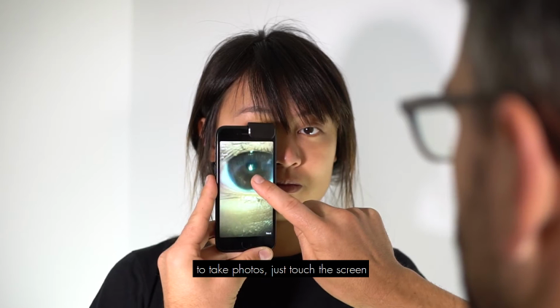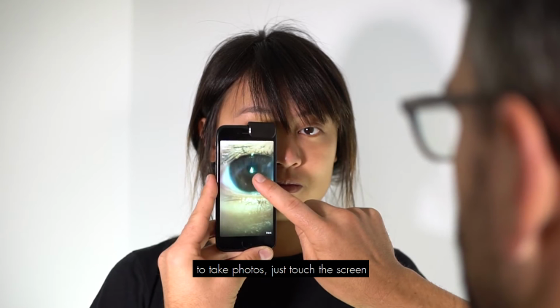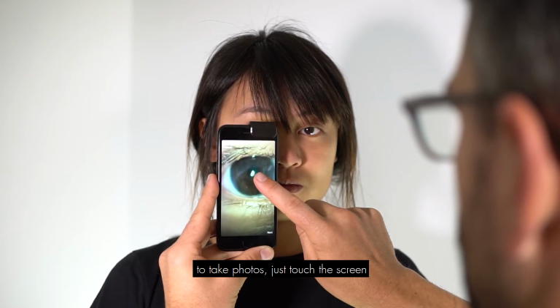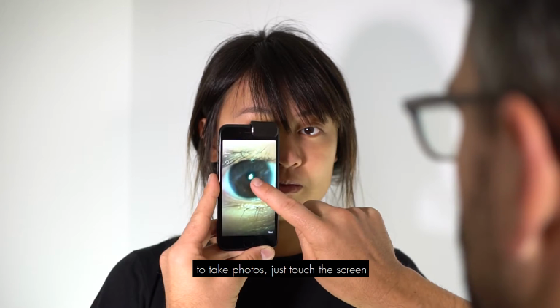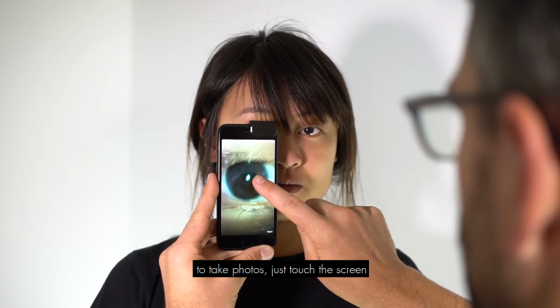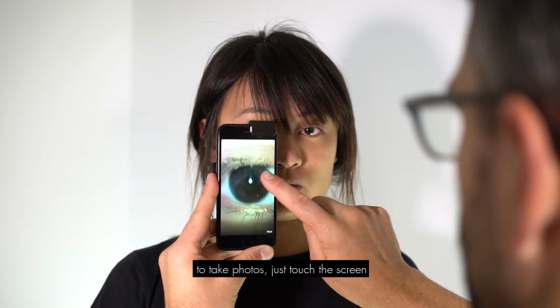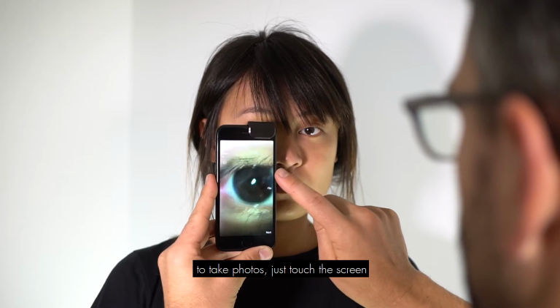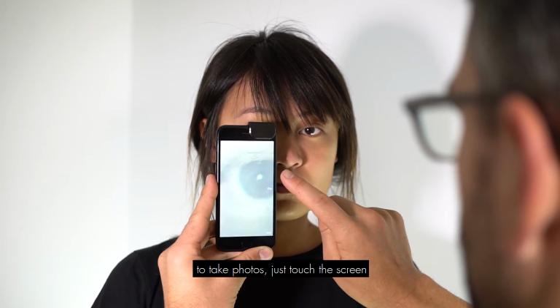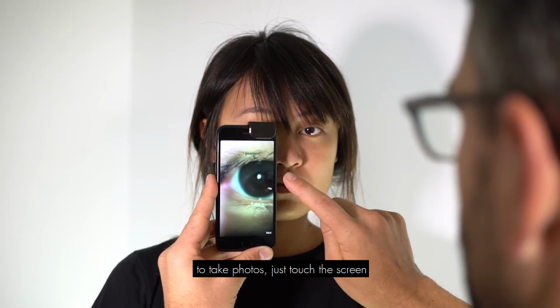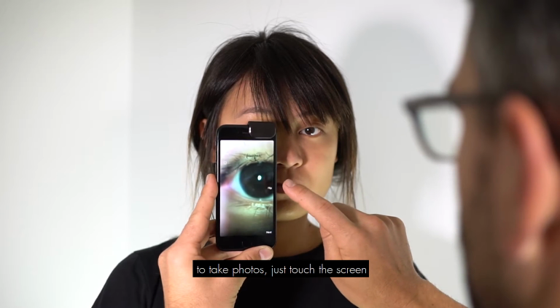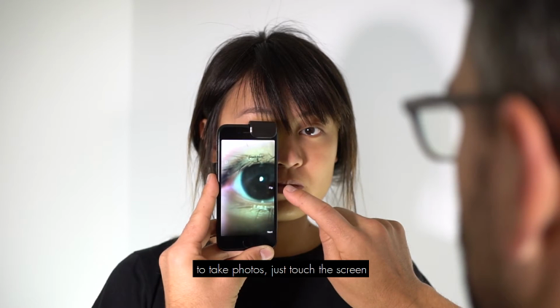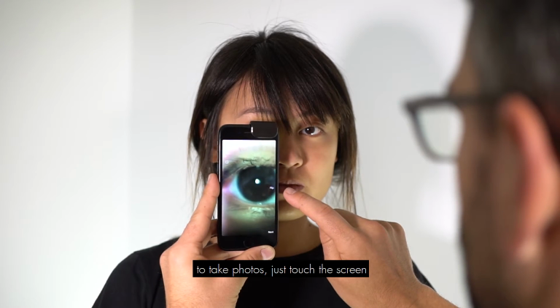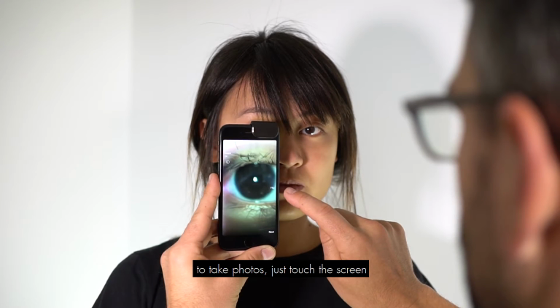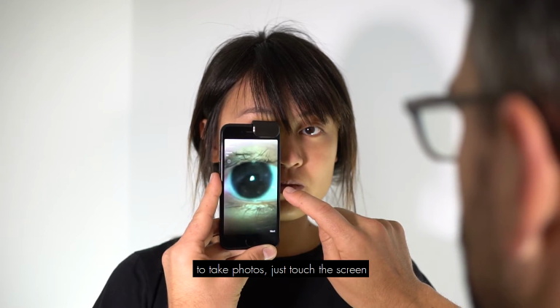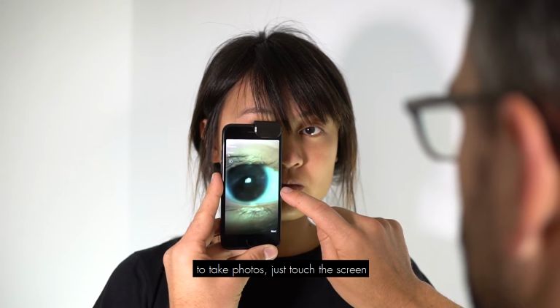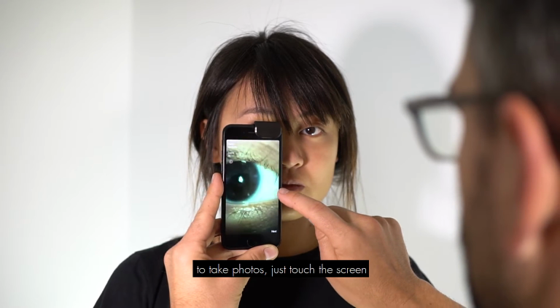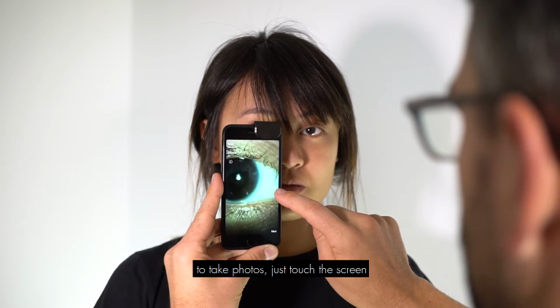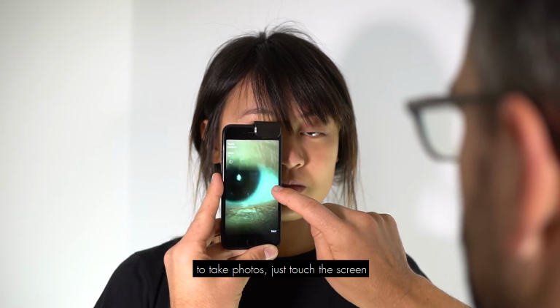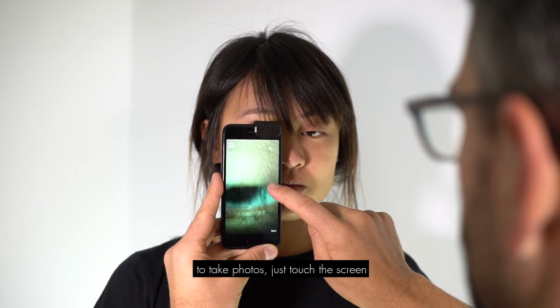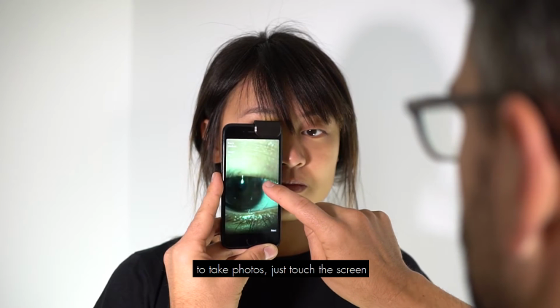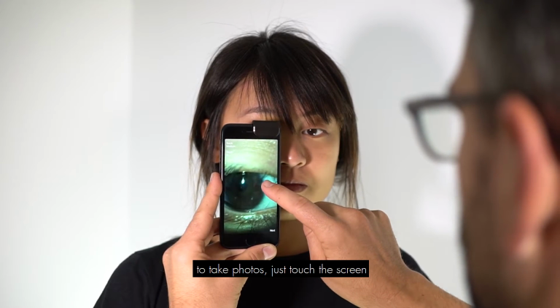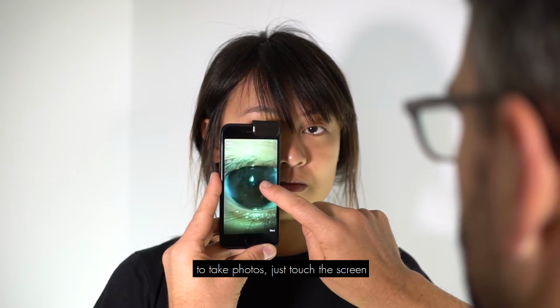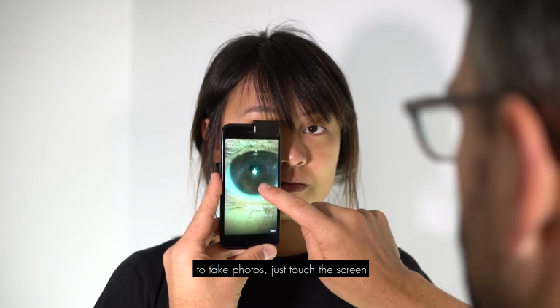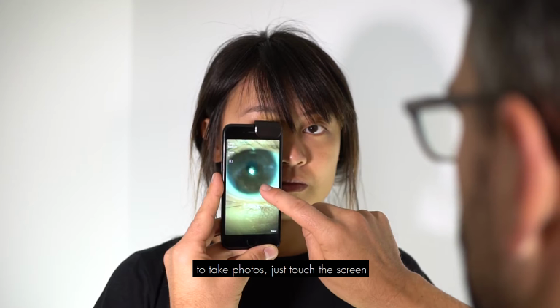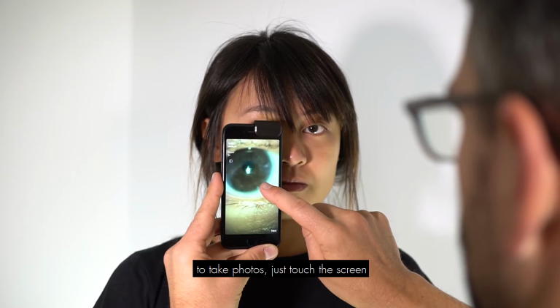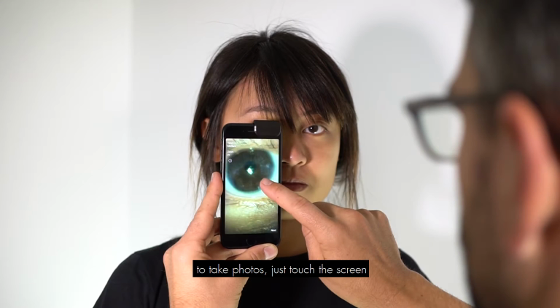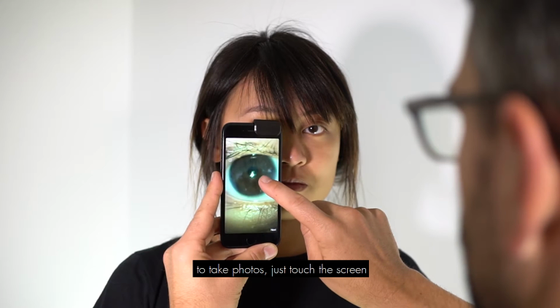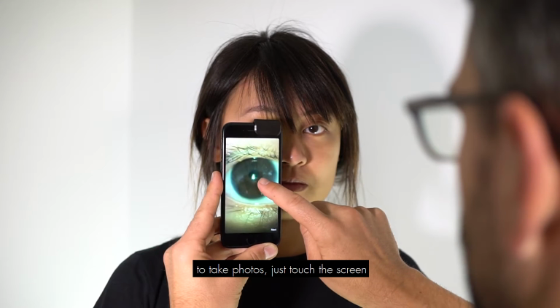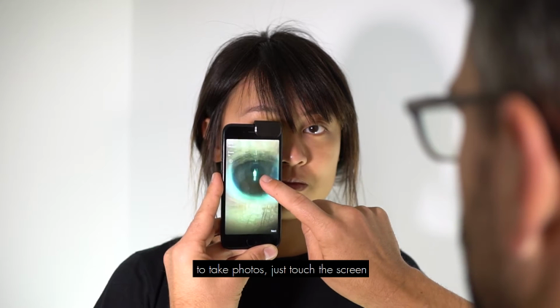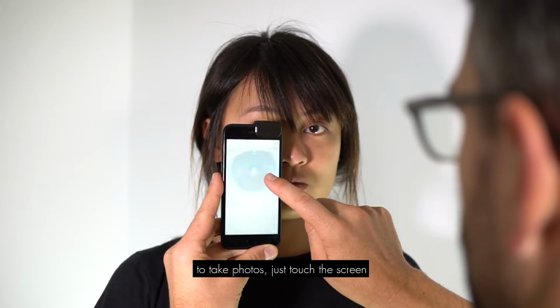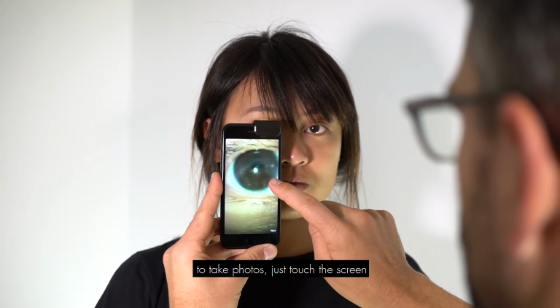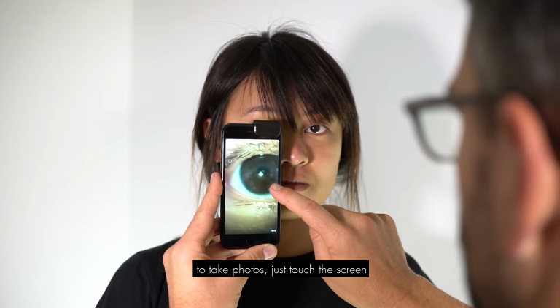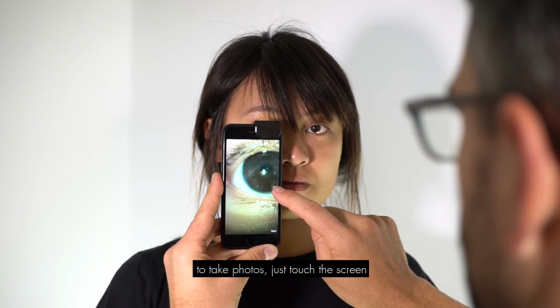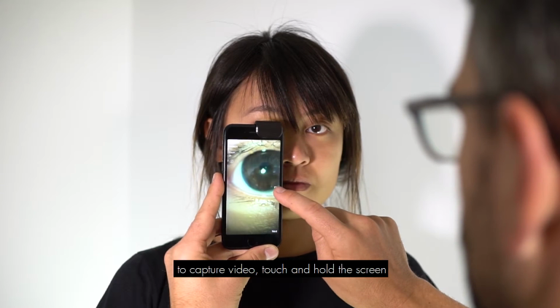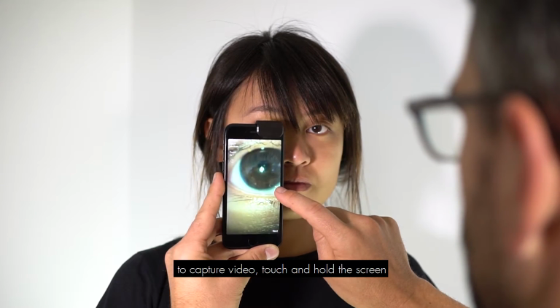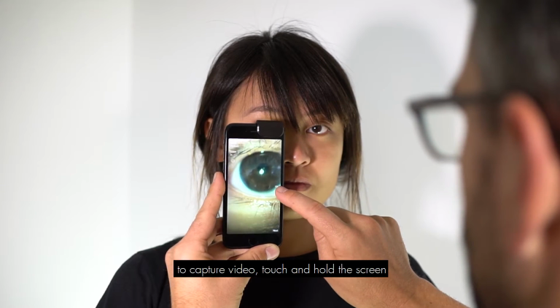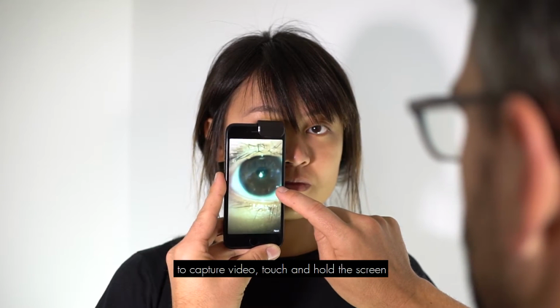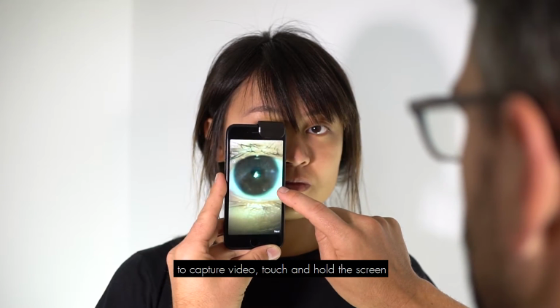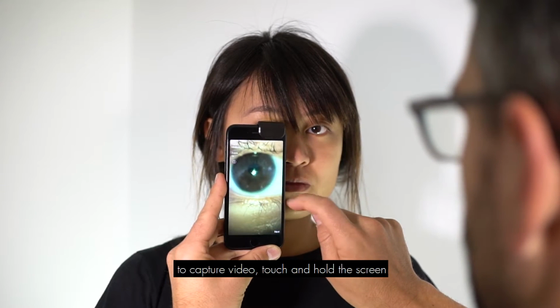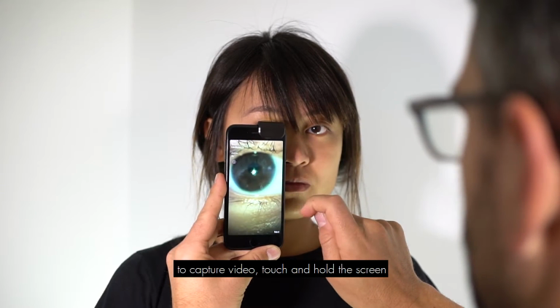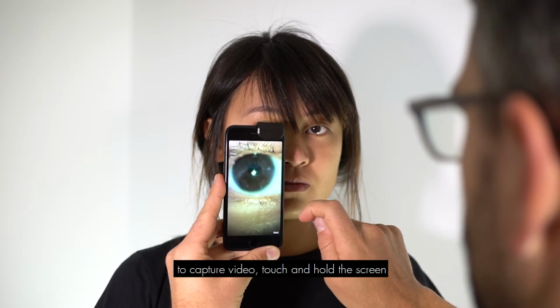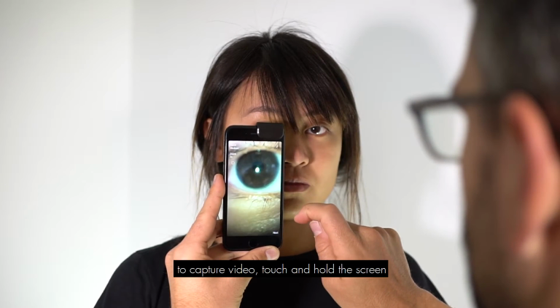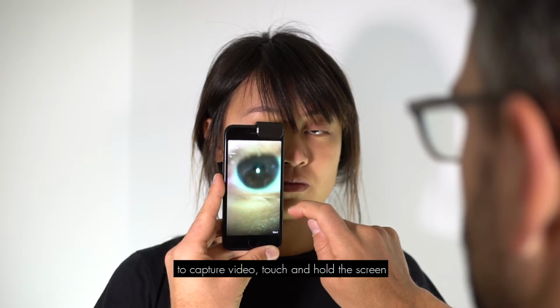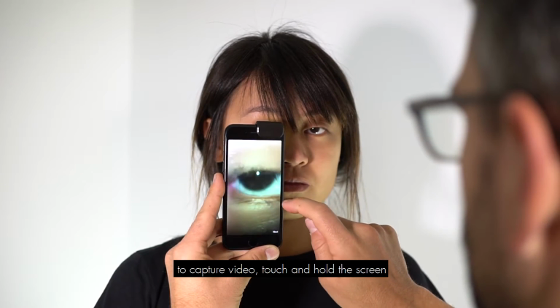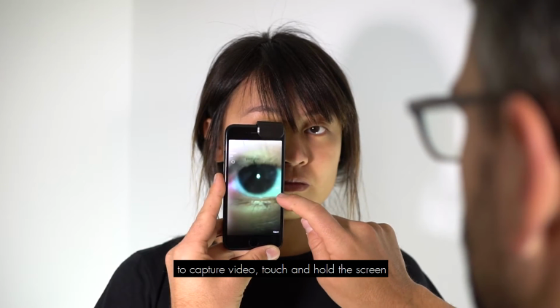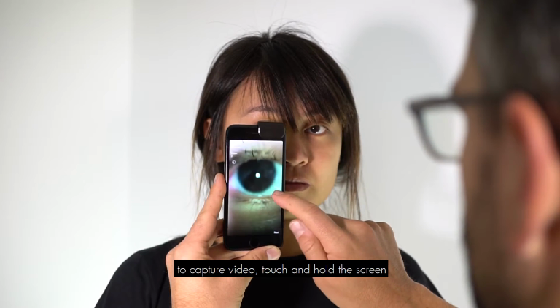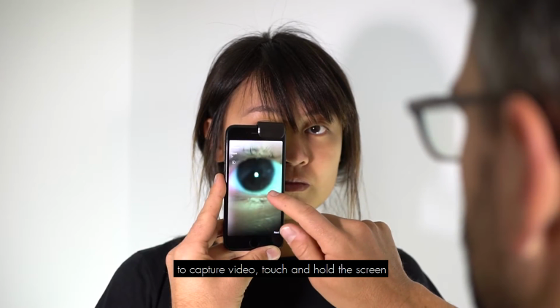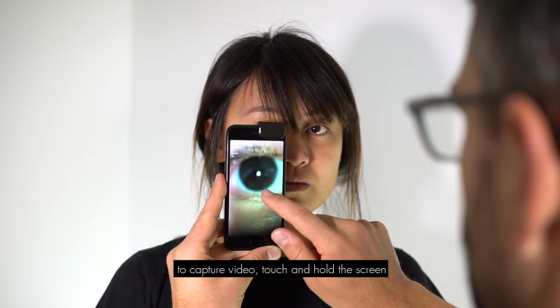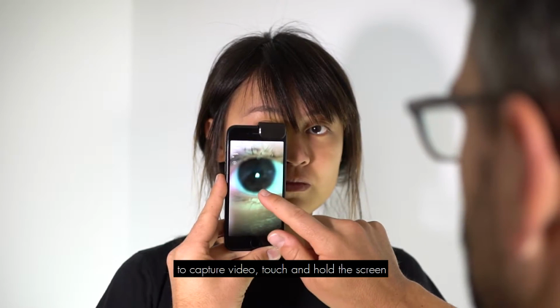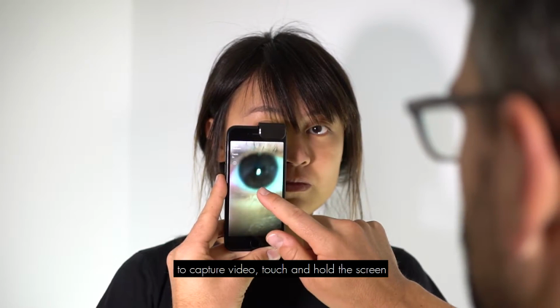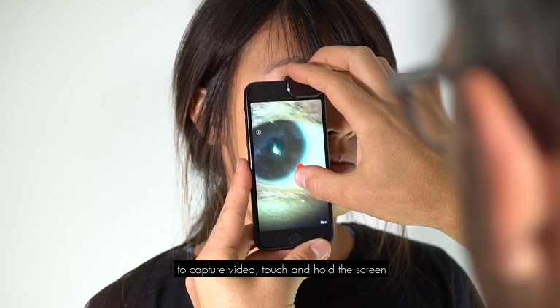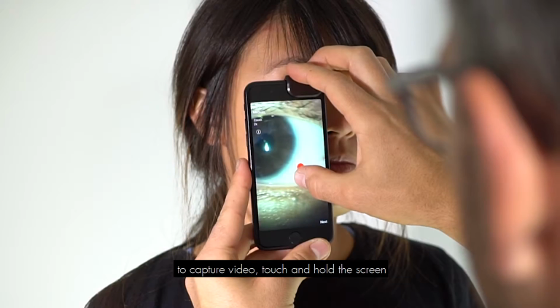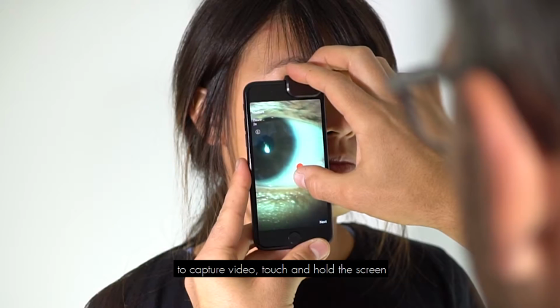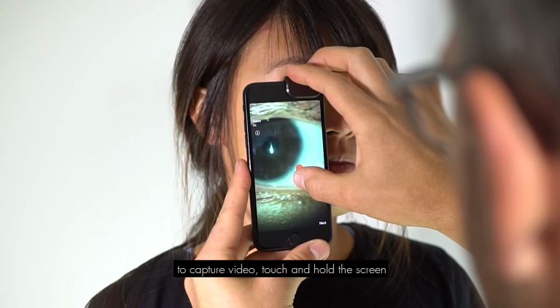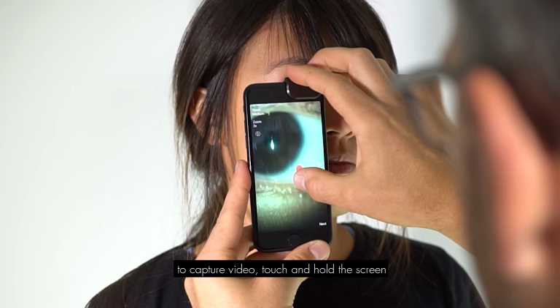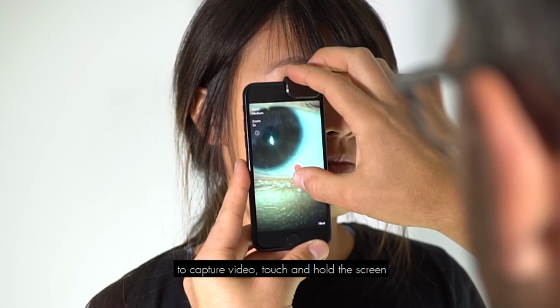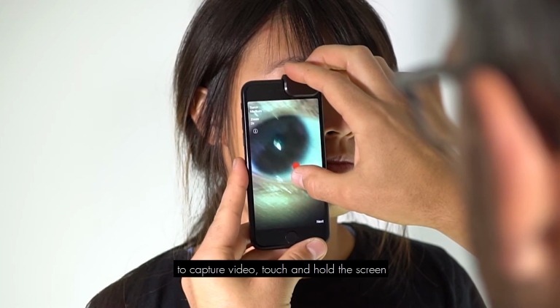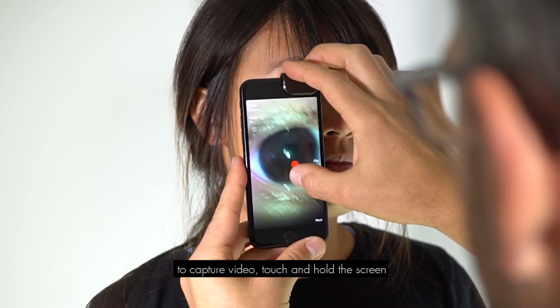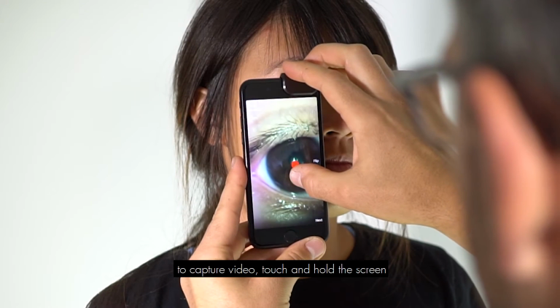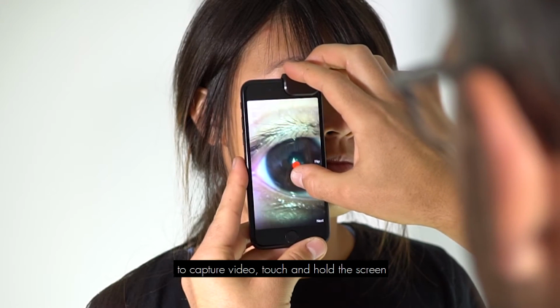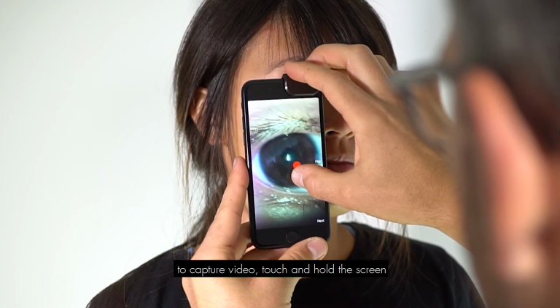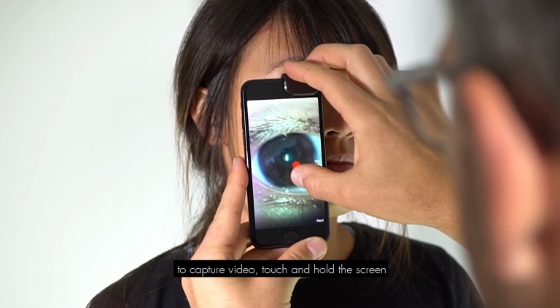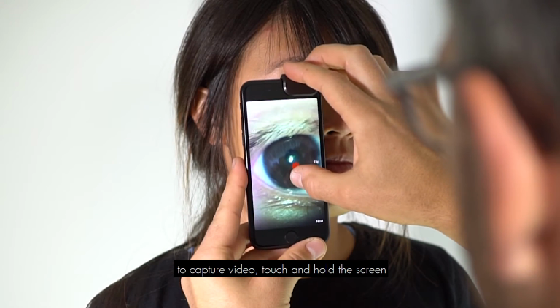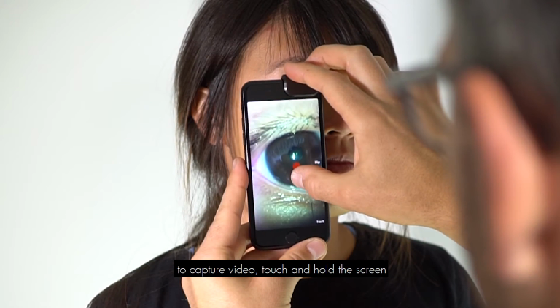To take photos, just touch the screen. To capture video, touch and hold the screen.